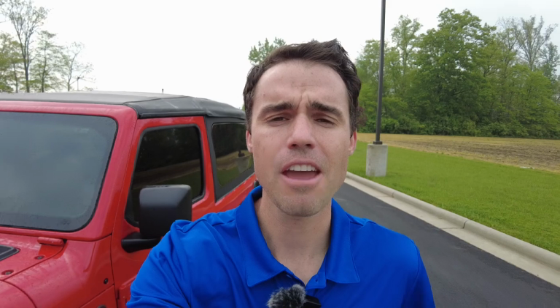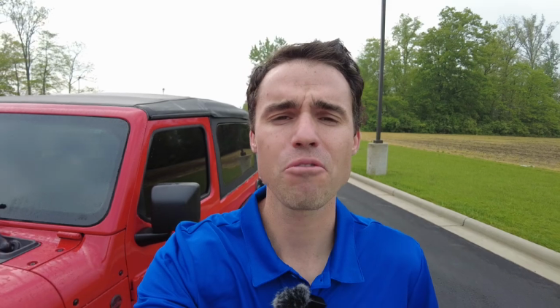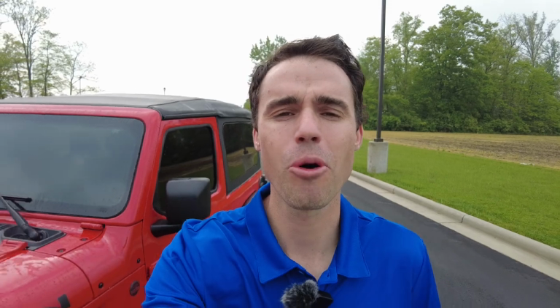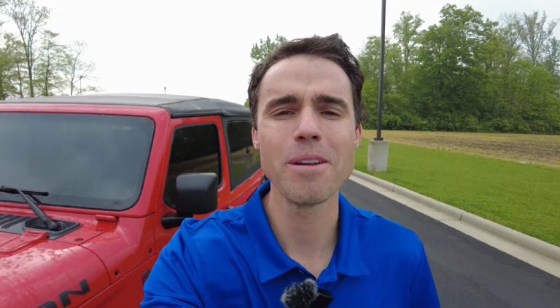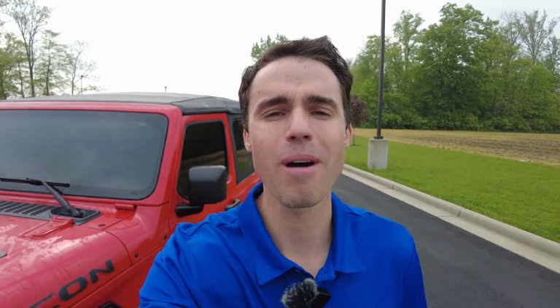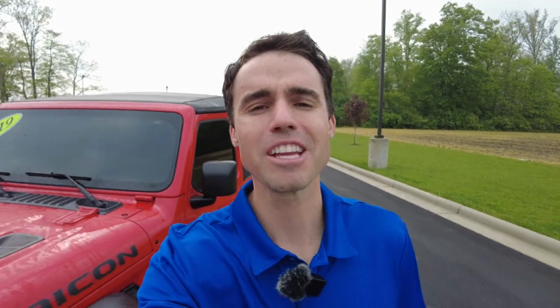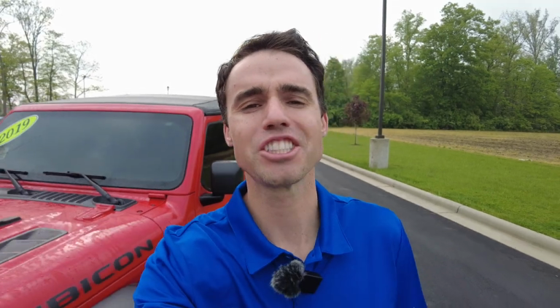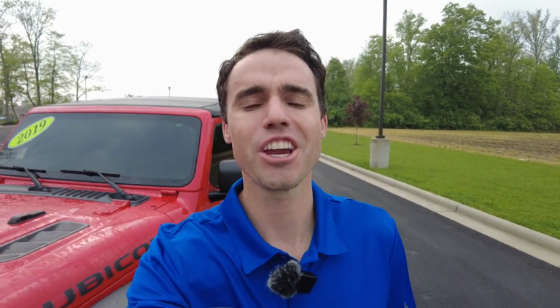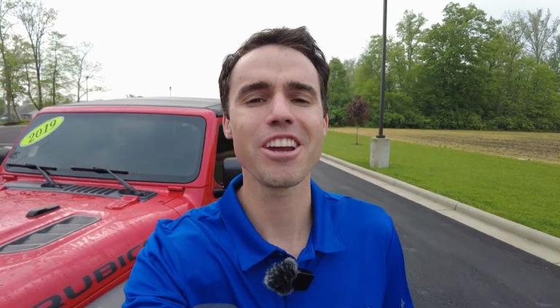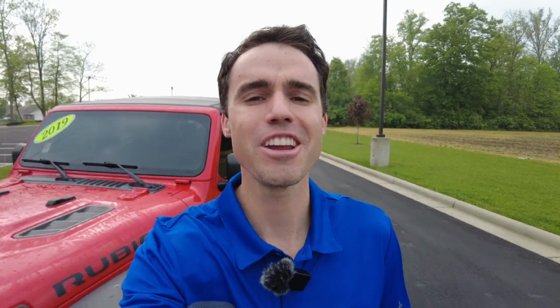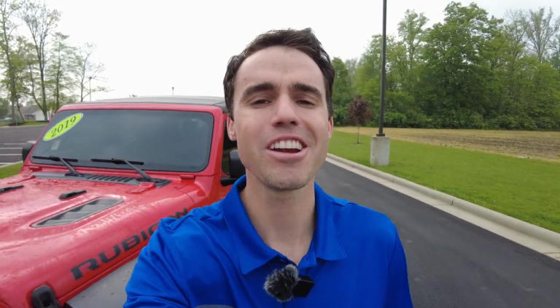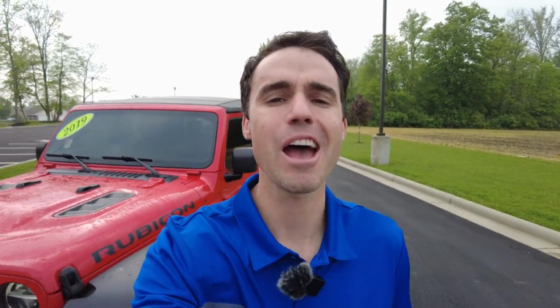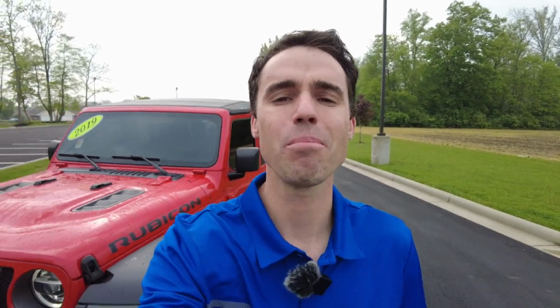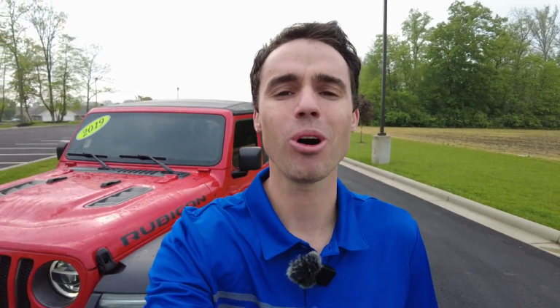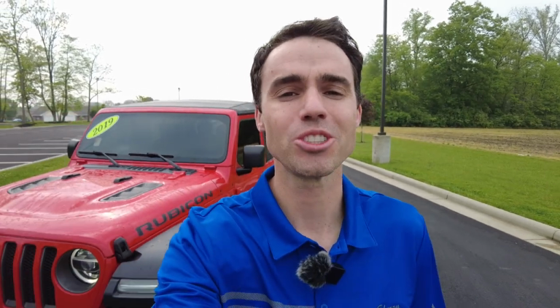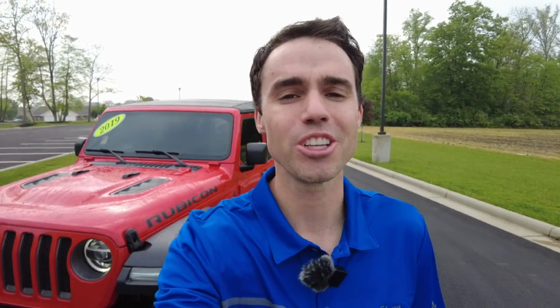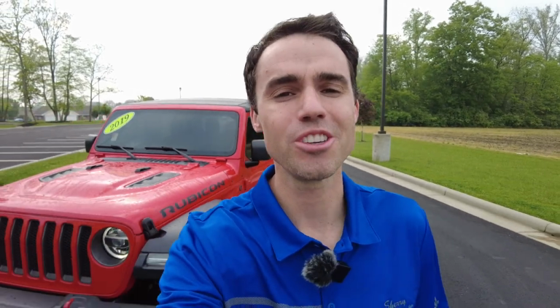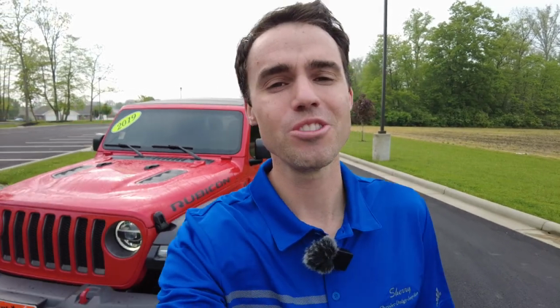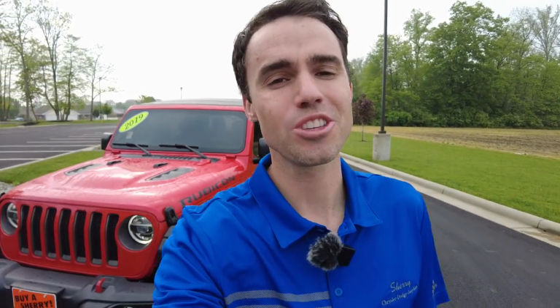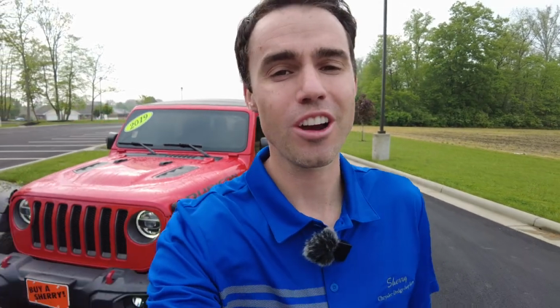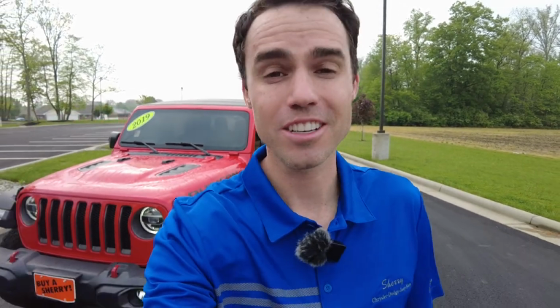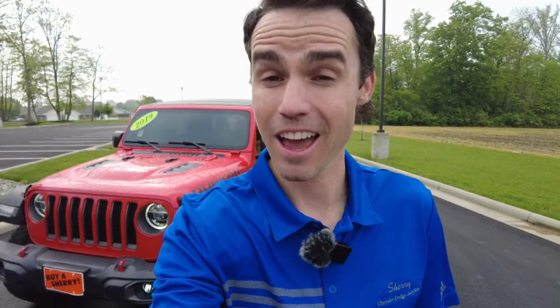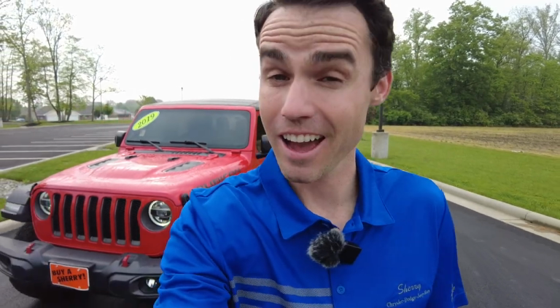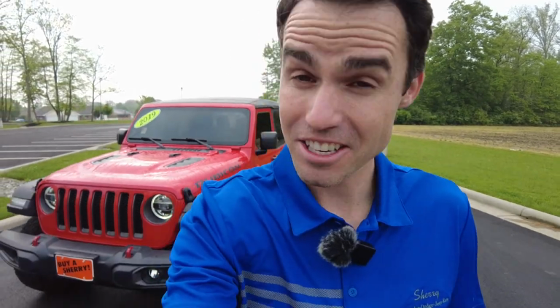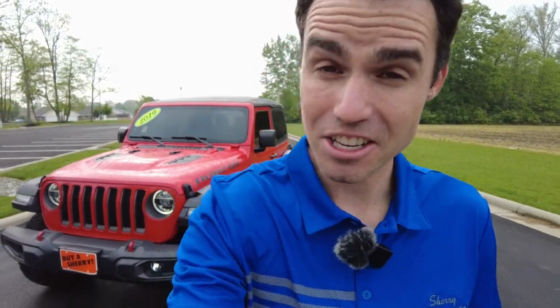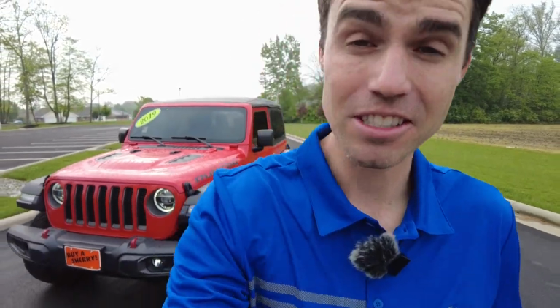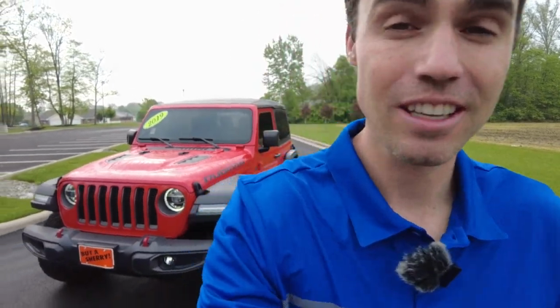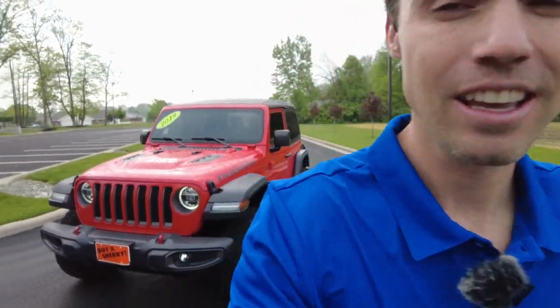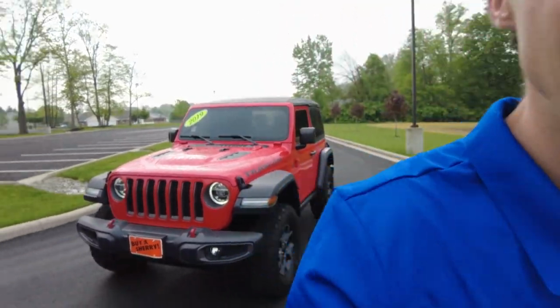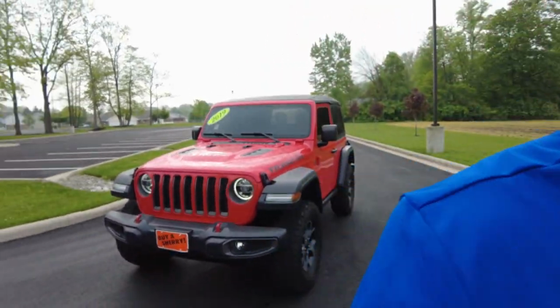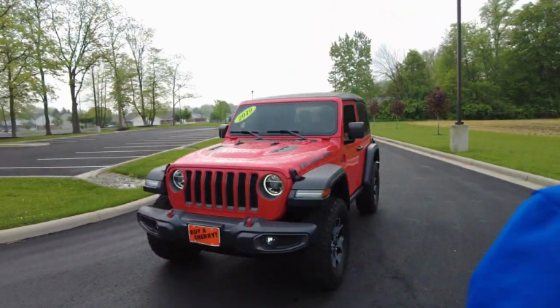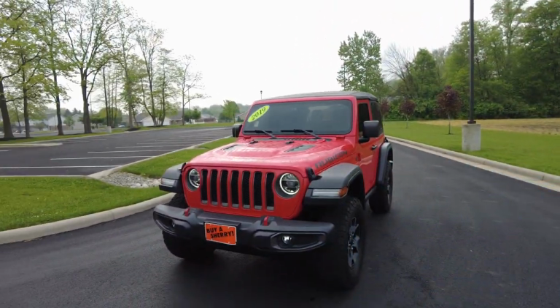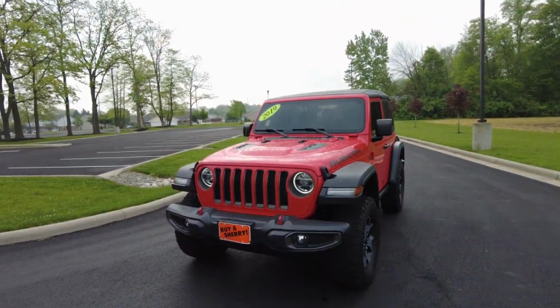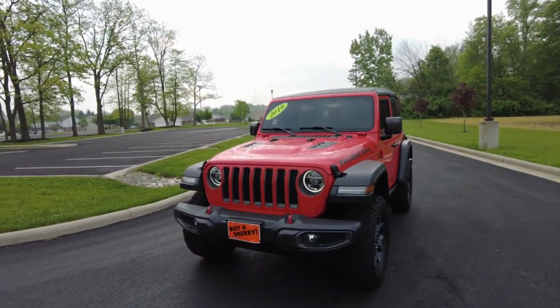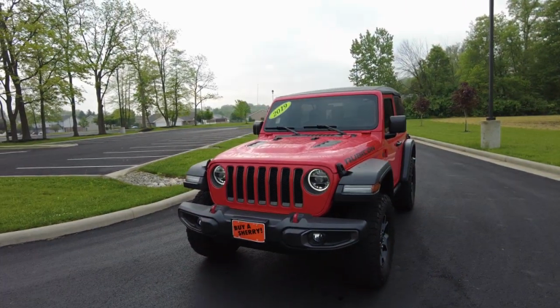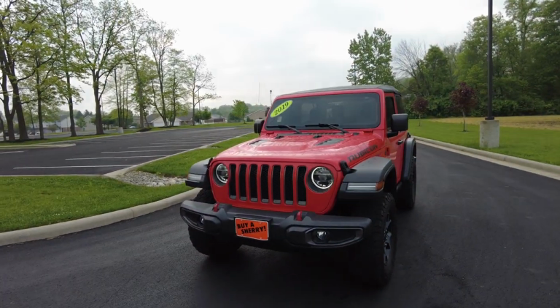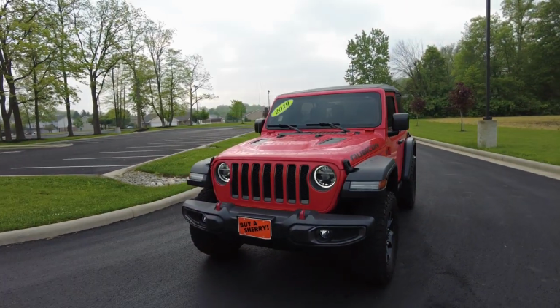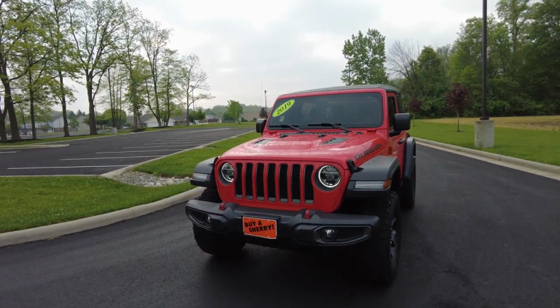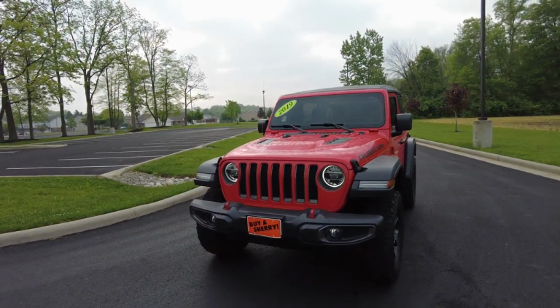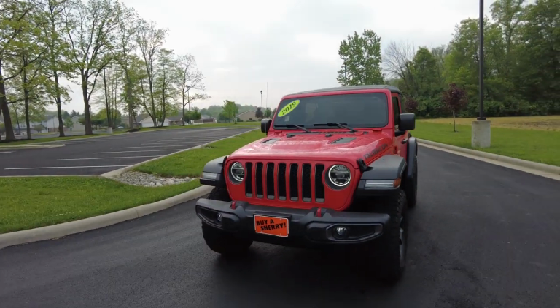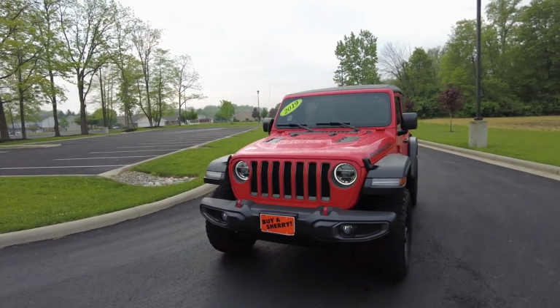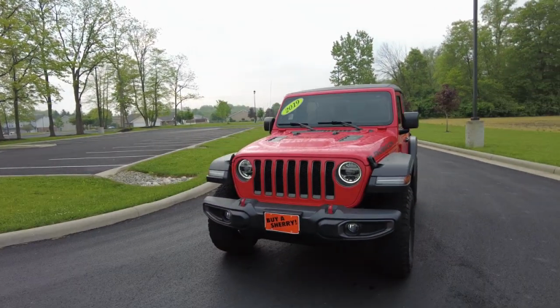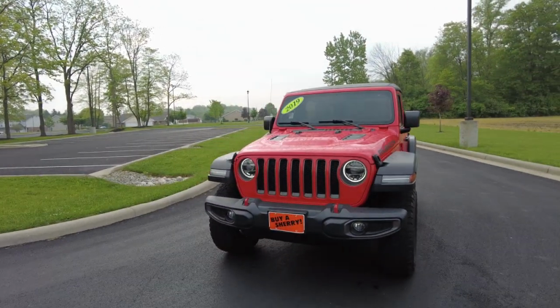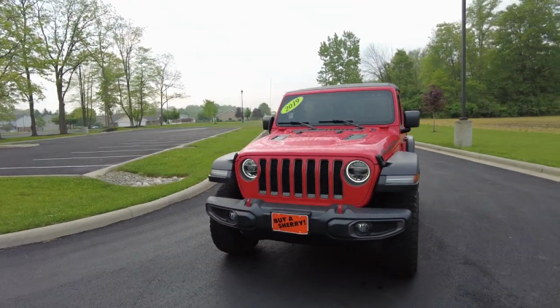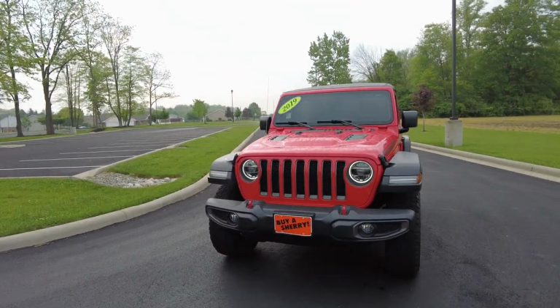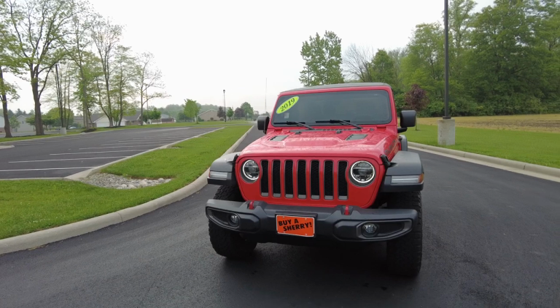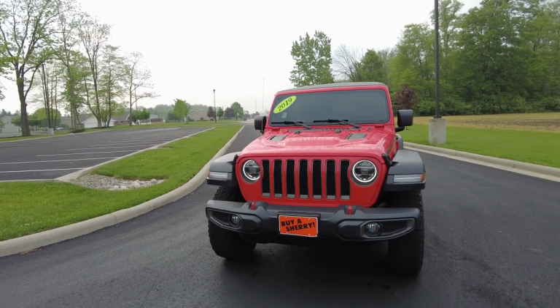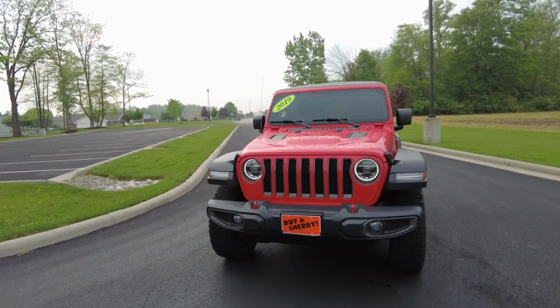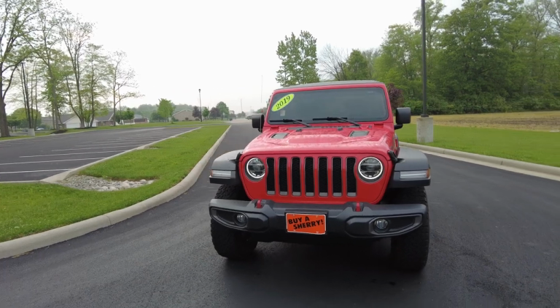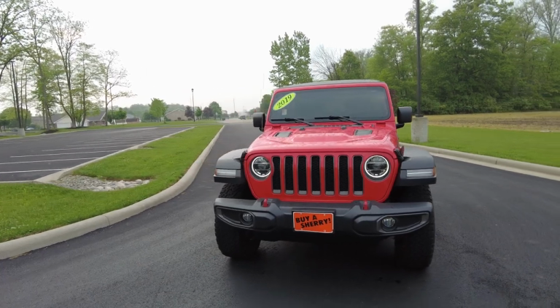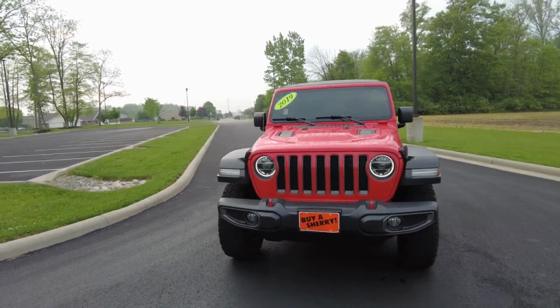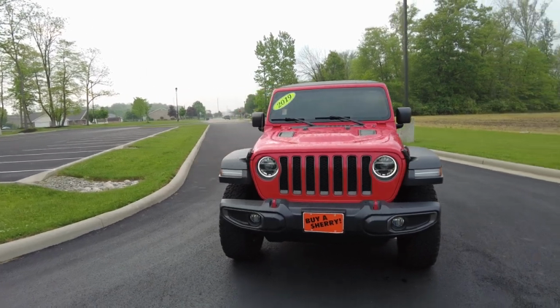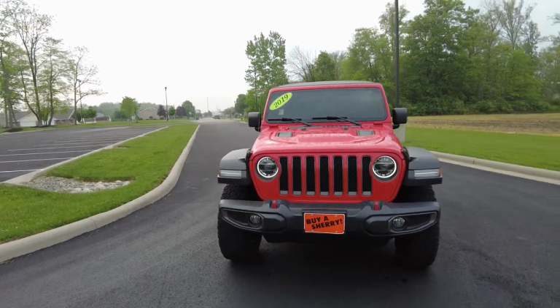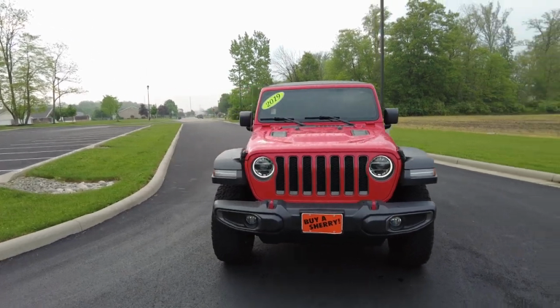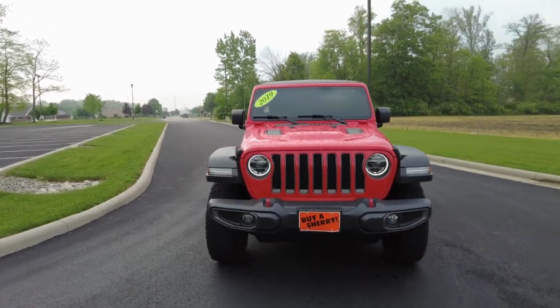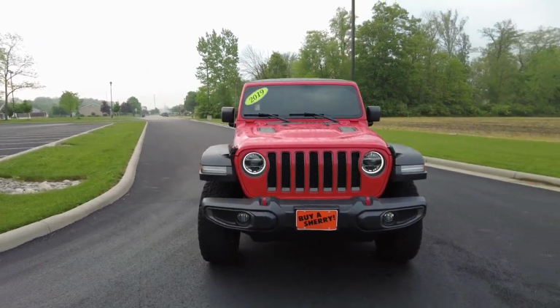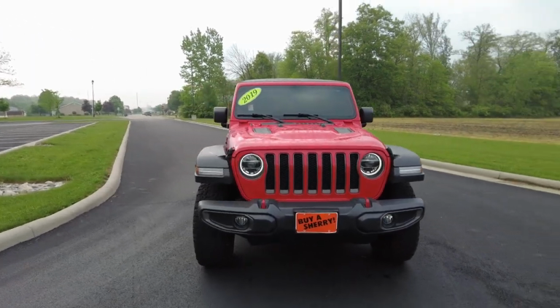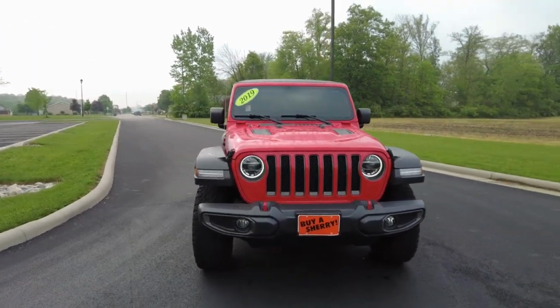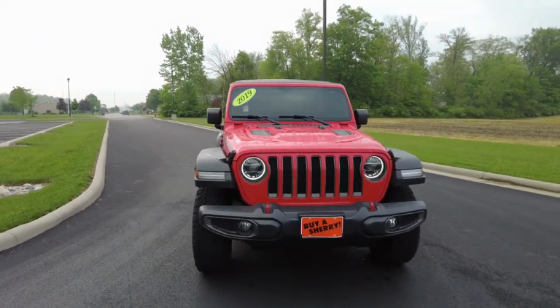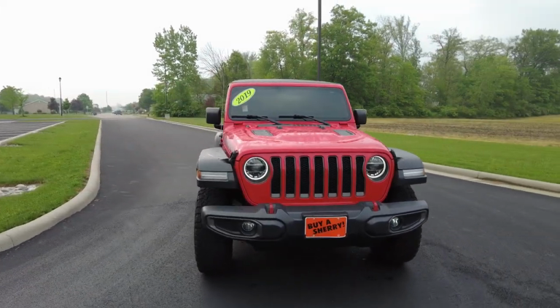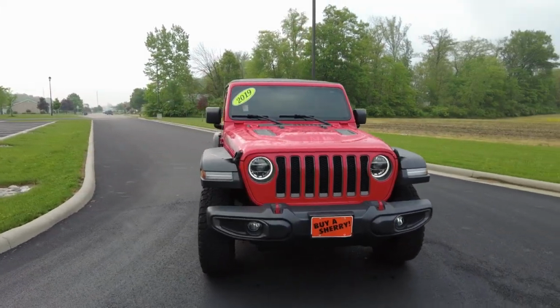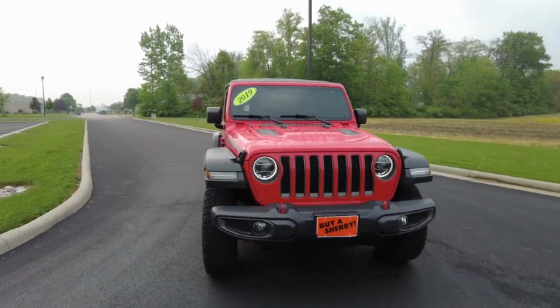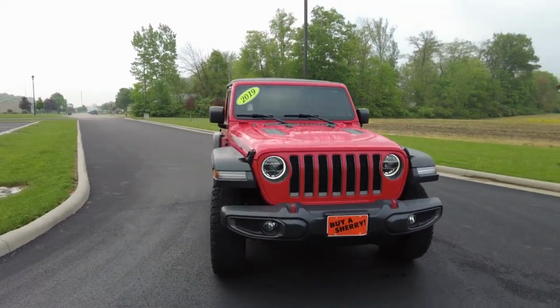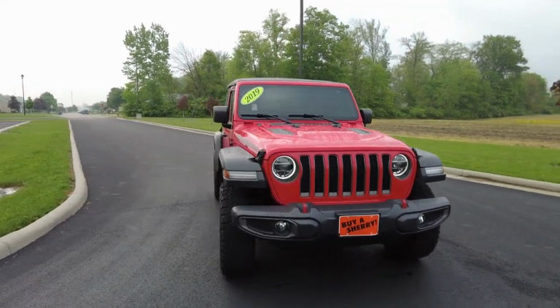Hey everyone, Mike Sherry here at Paul Sherry Used Cars. I'm out test driving this super hard to find Jeep Wrangler.